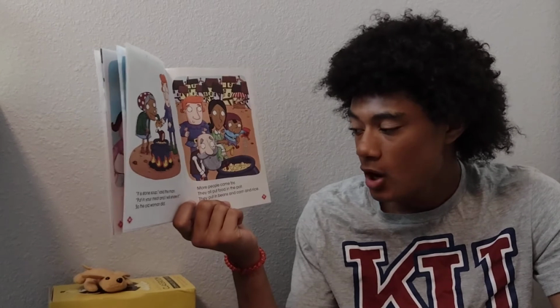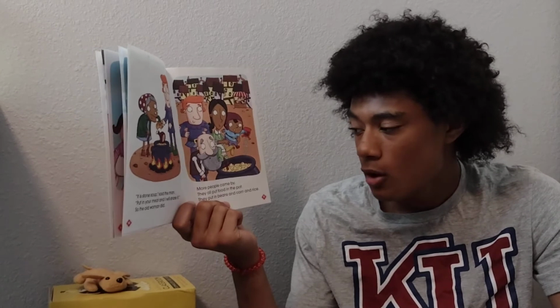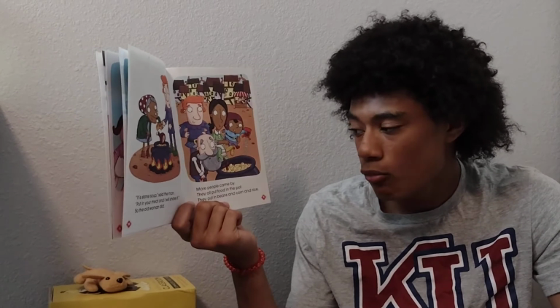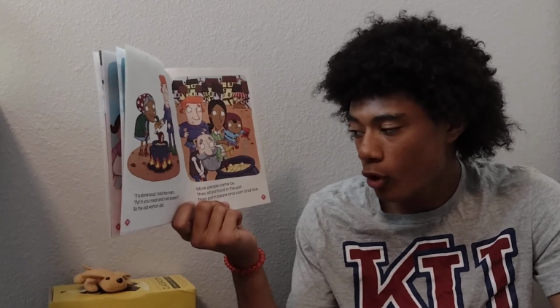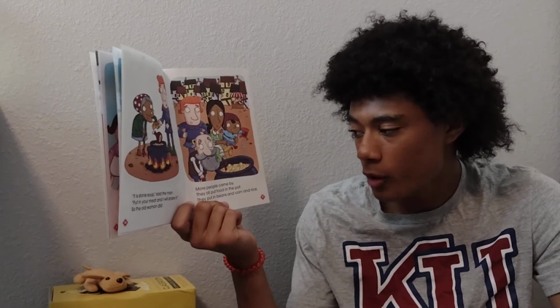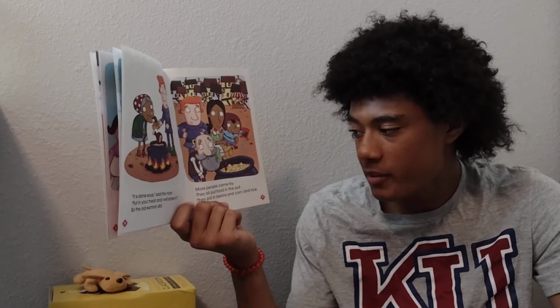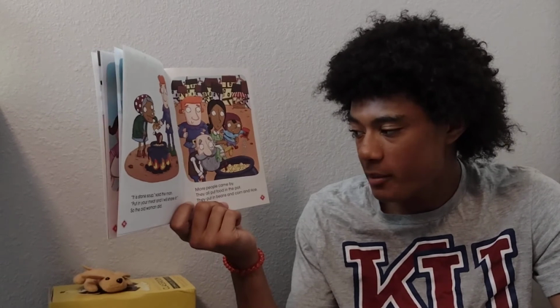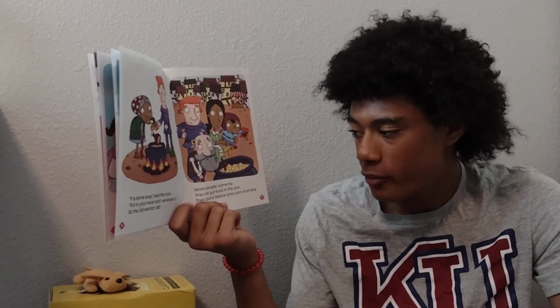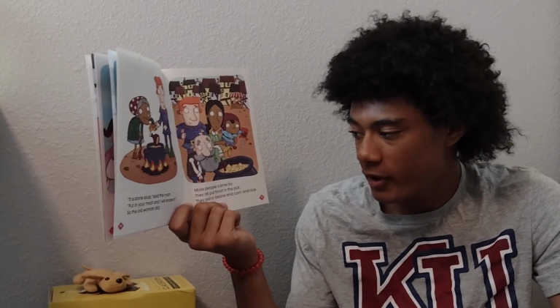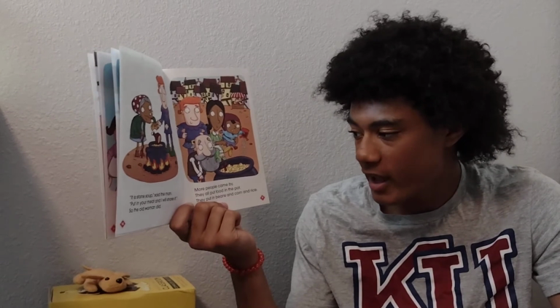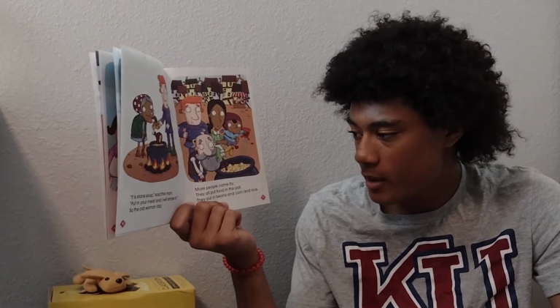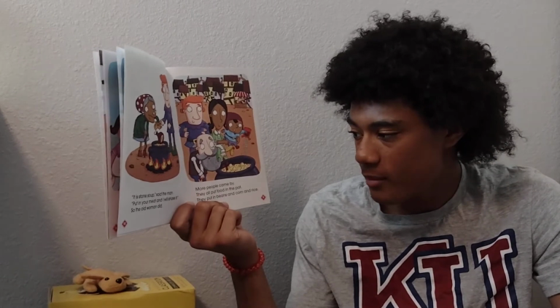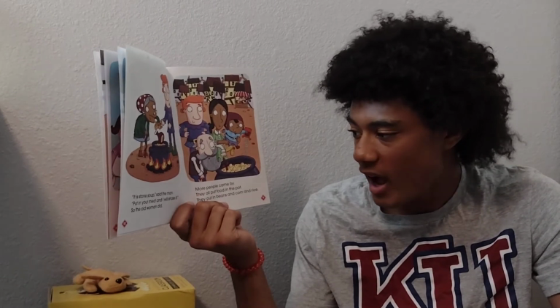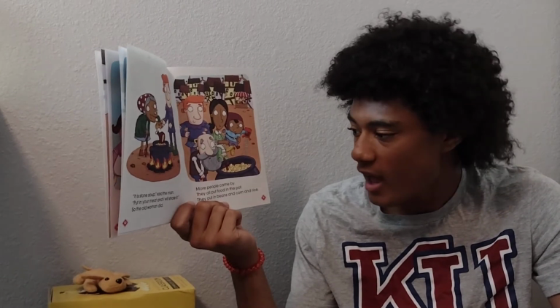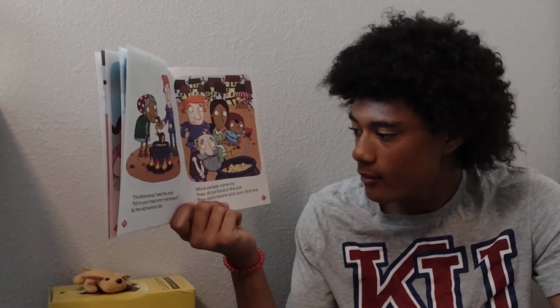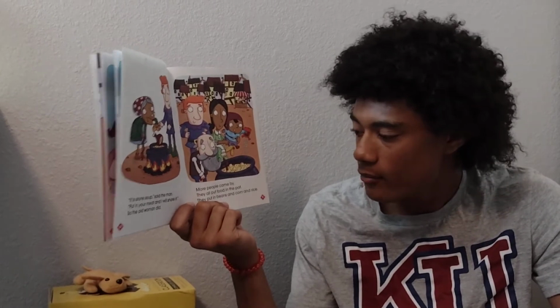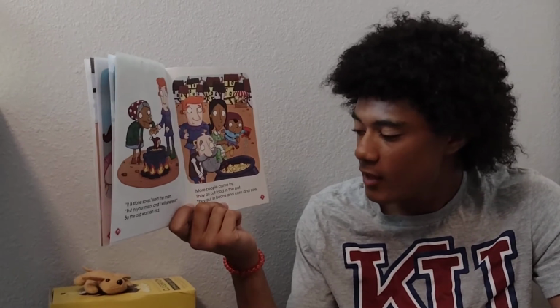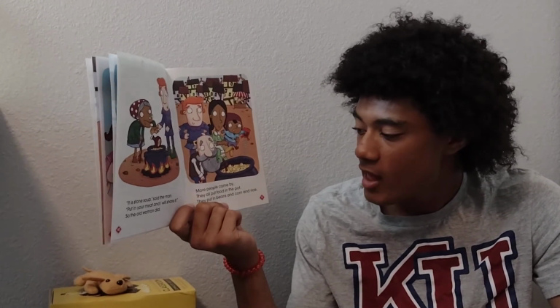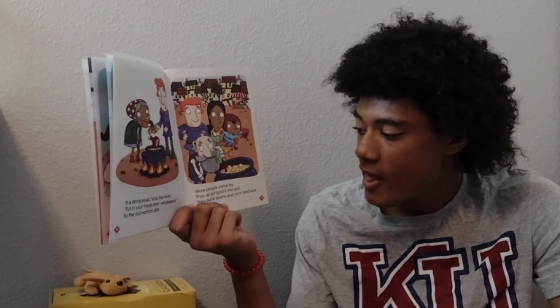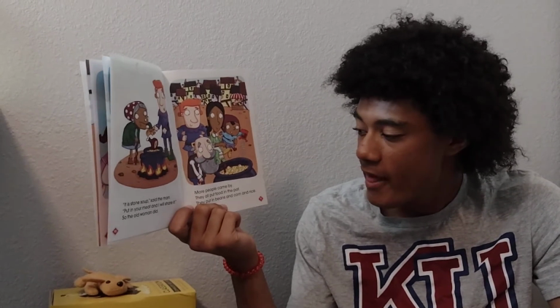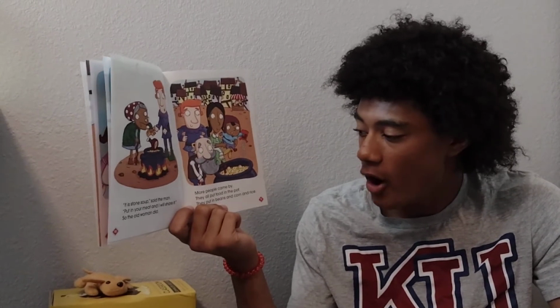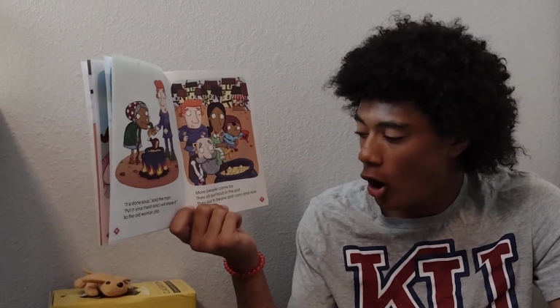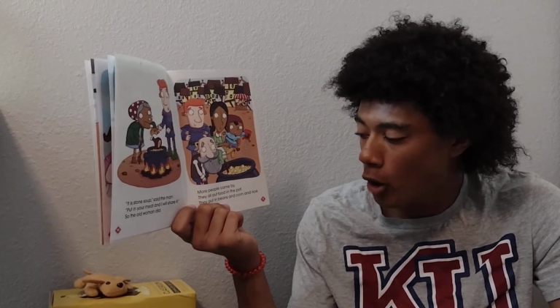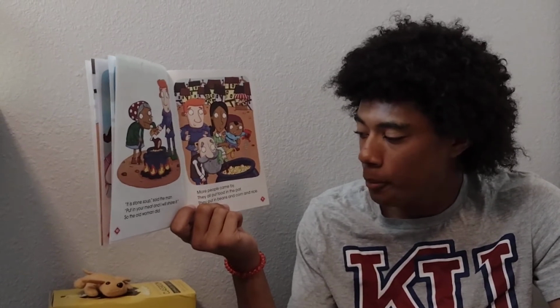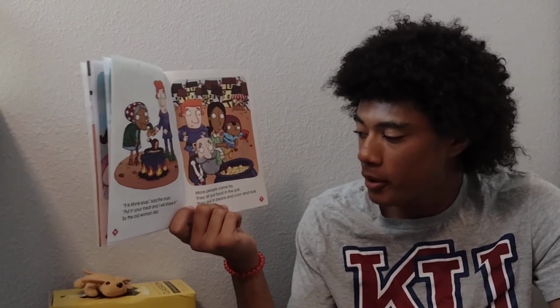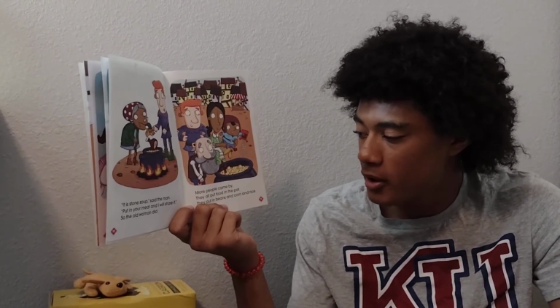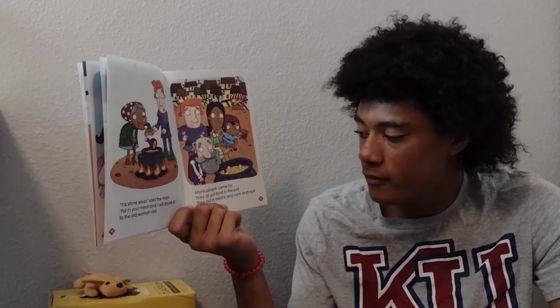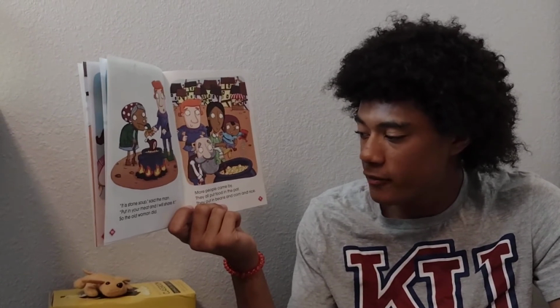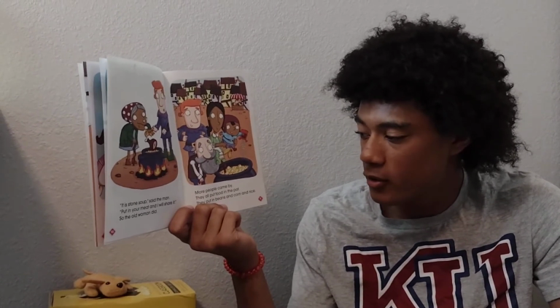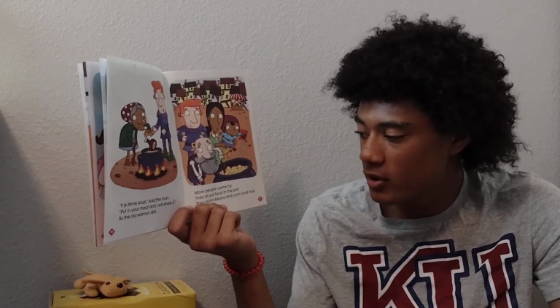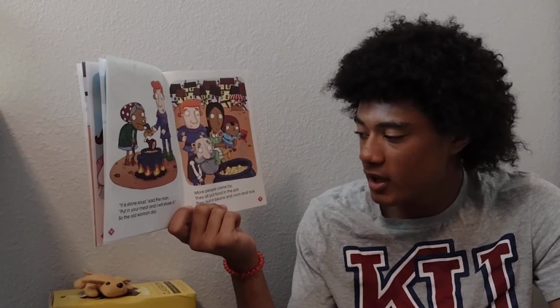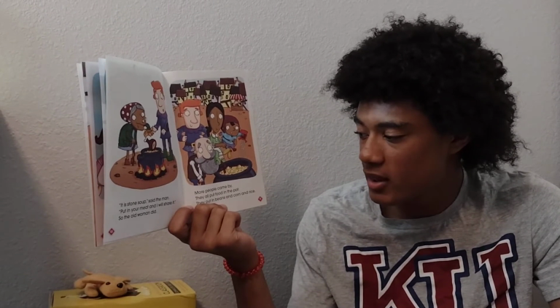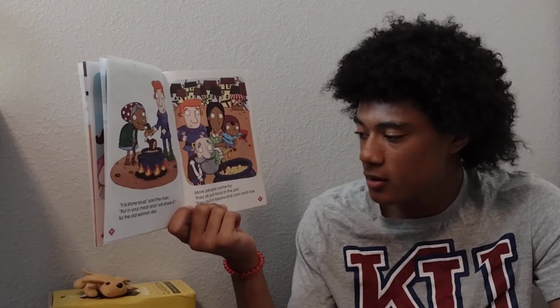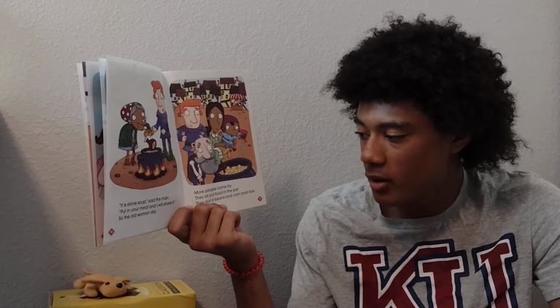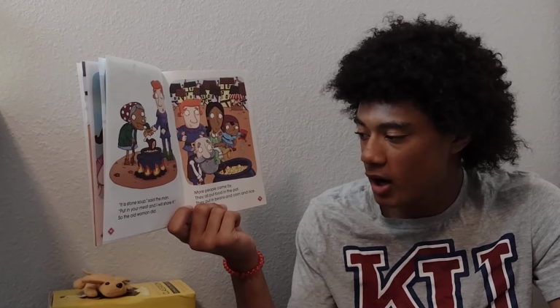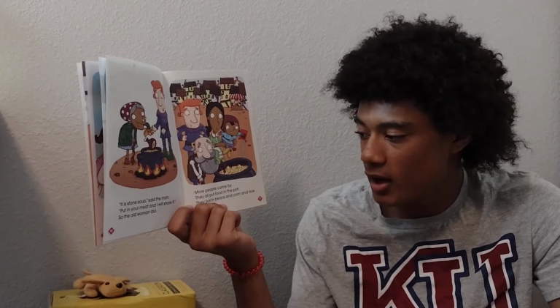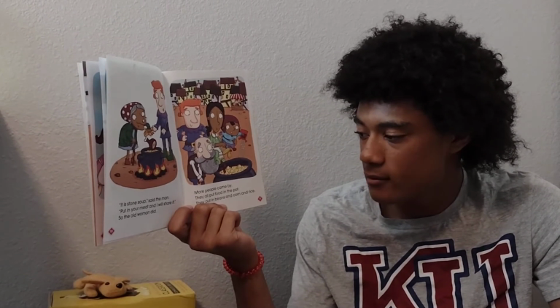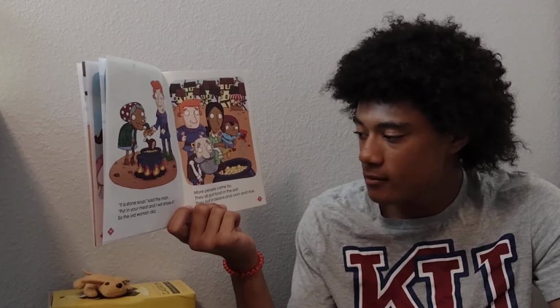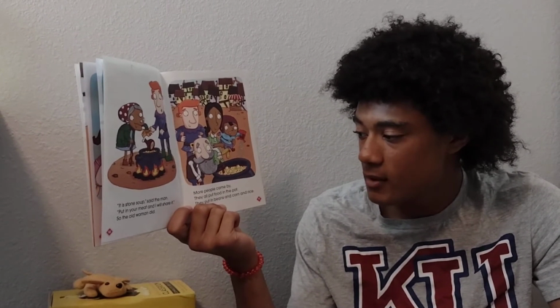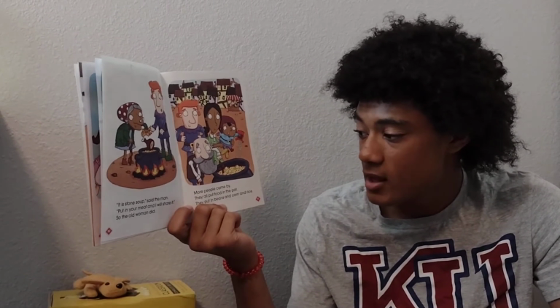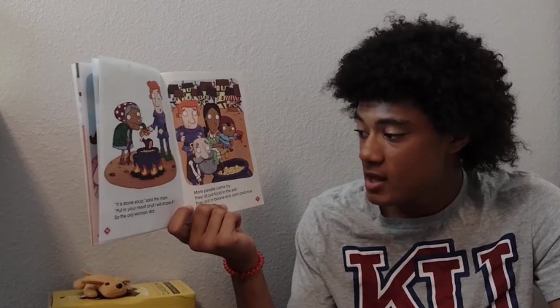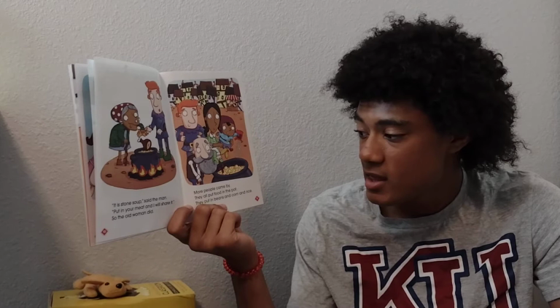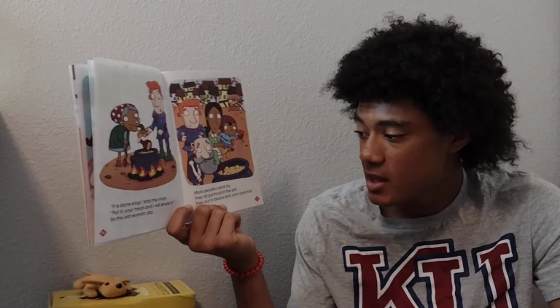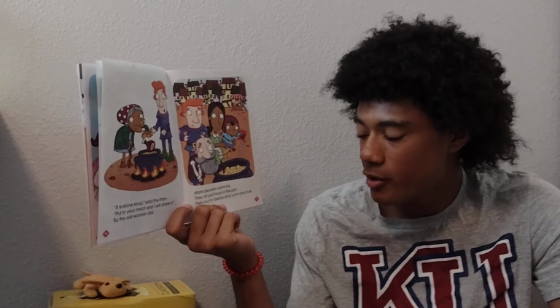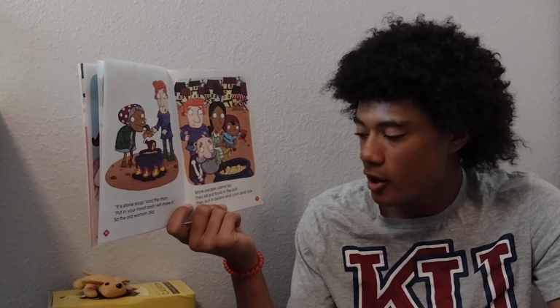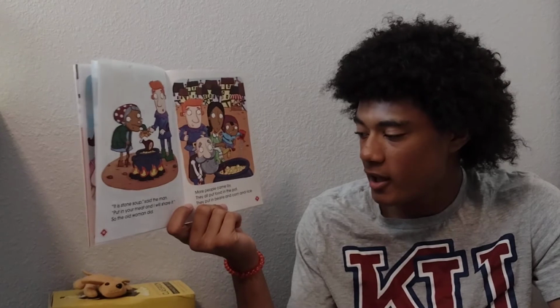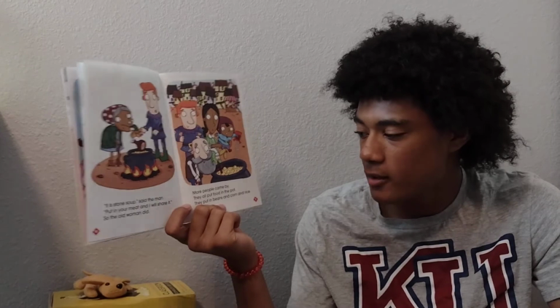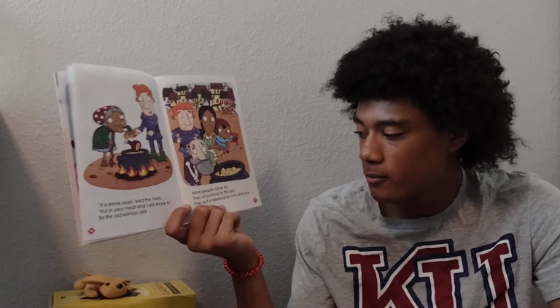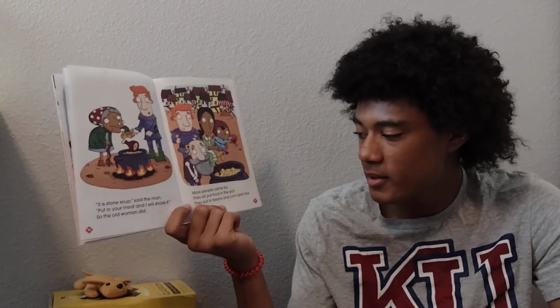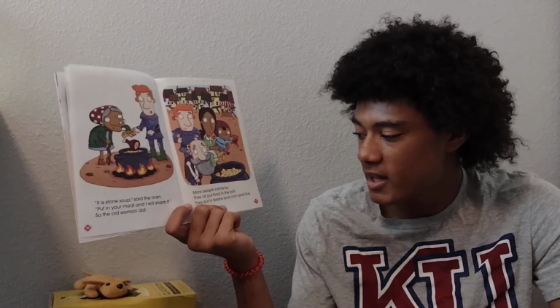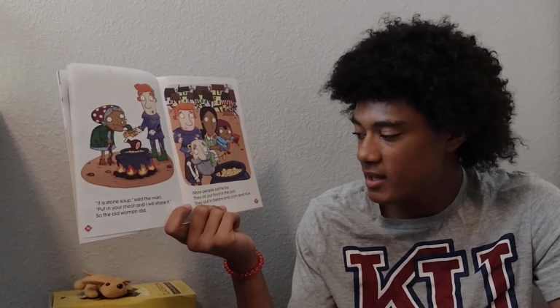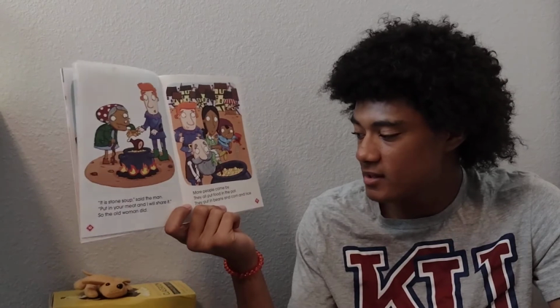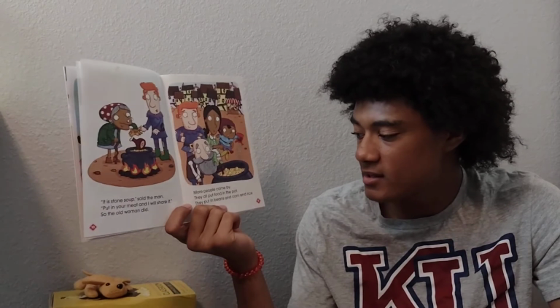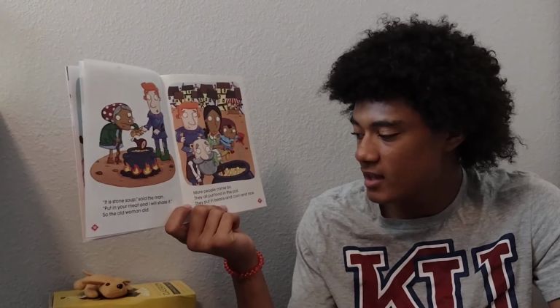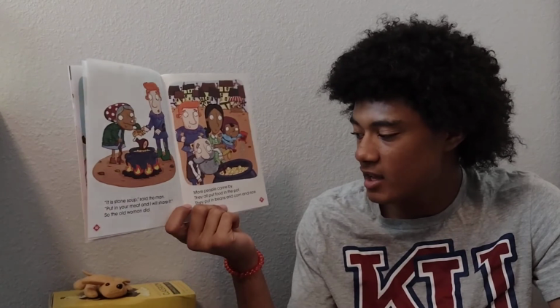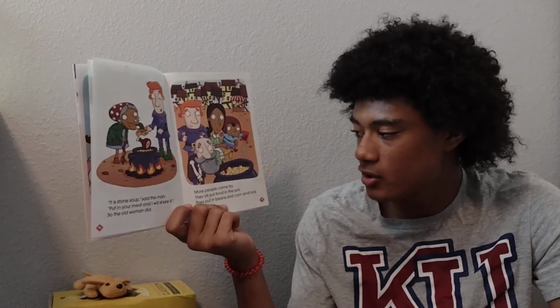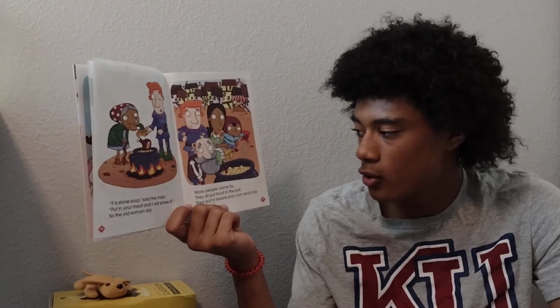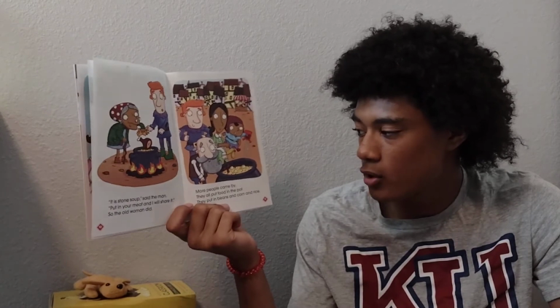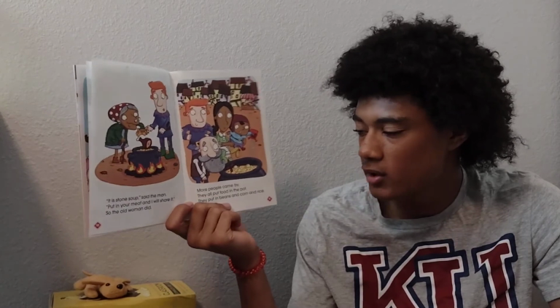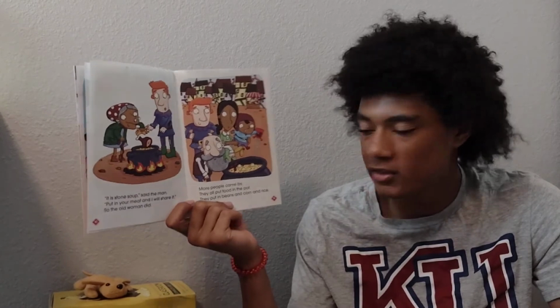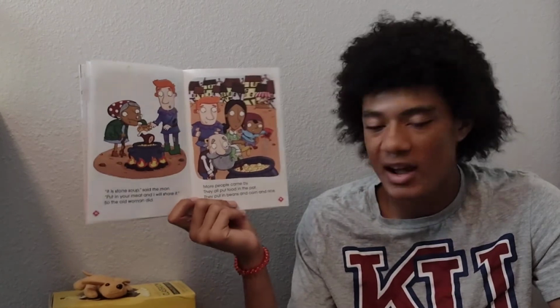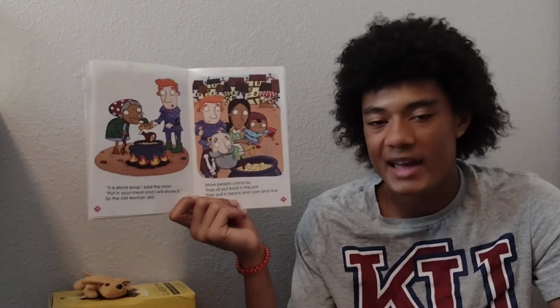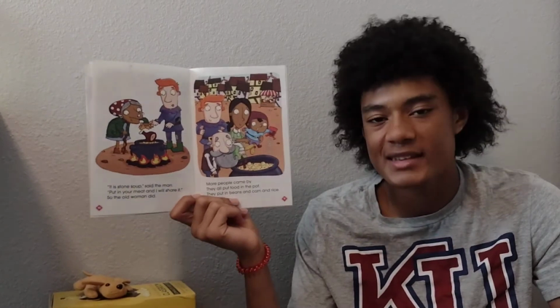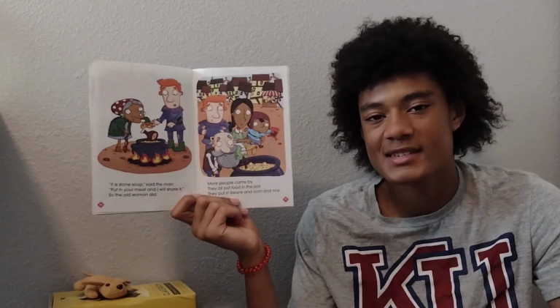More people came by. They all put food in the pot. They put in beans and corn and rice.